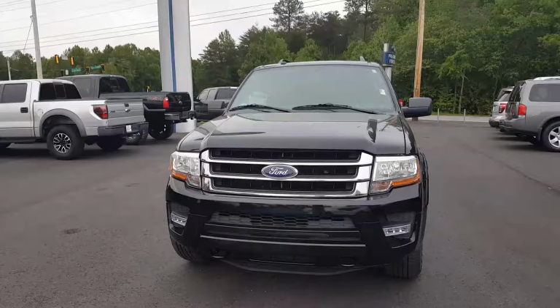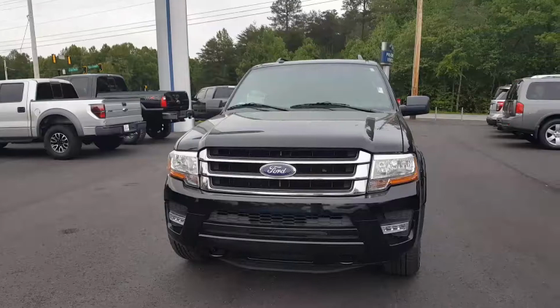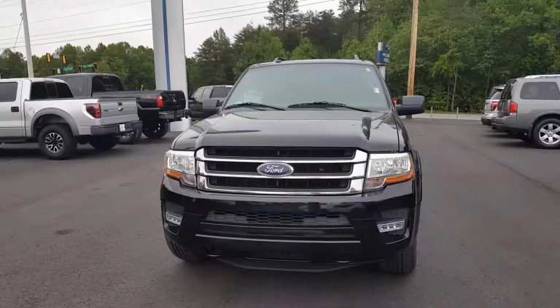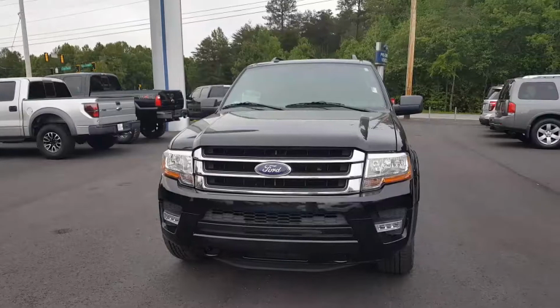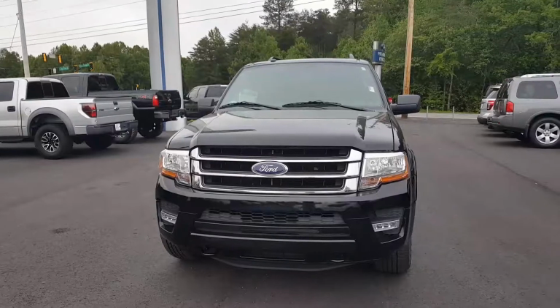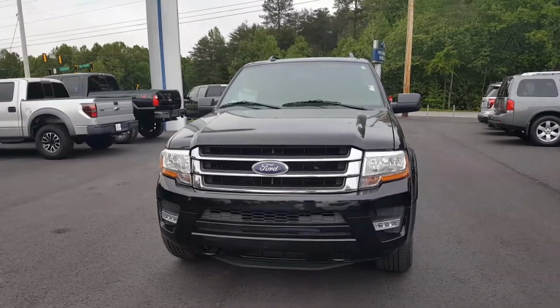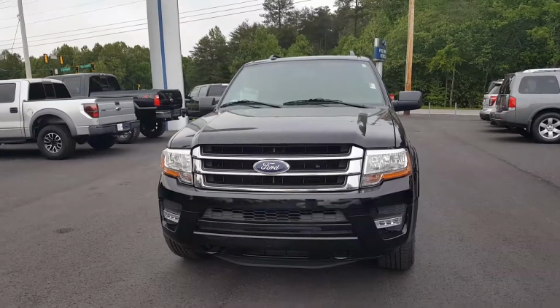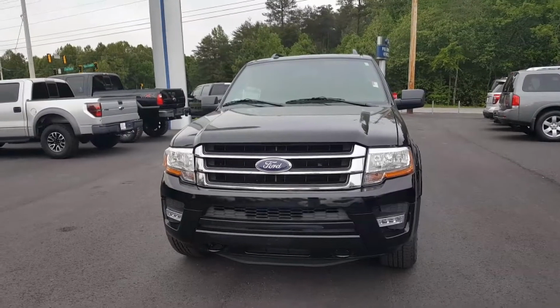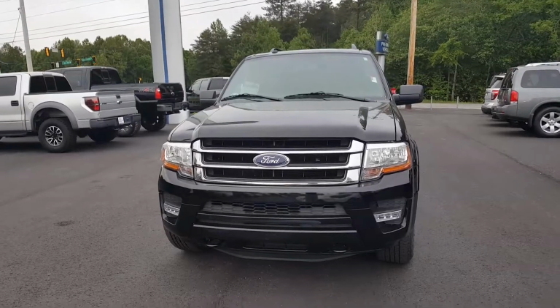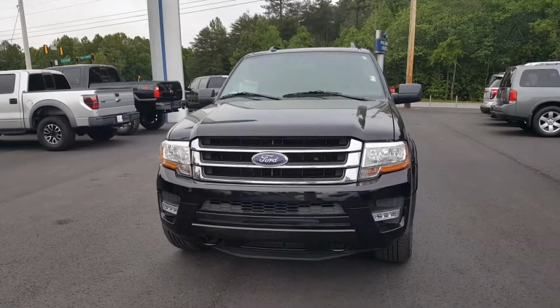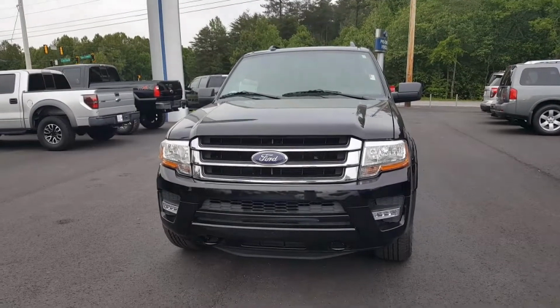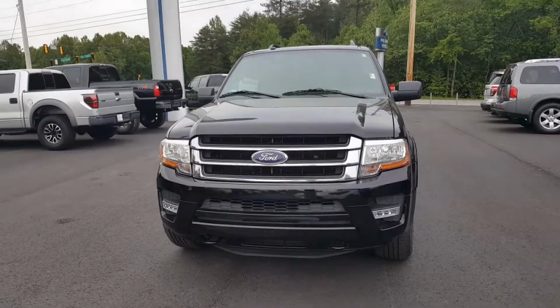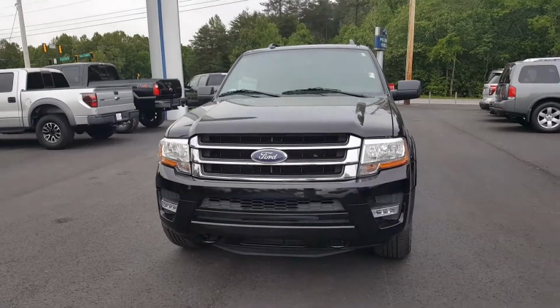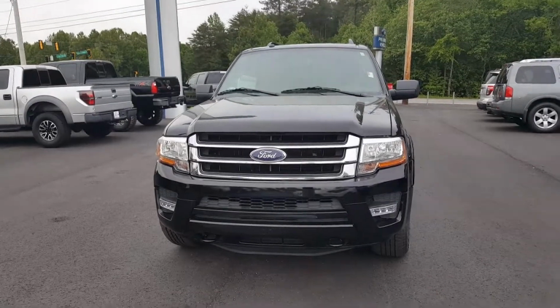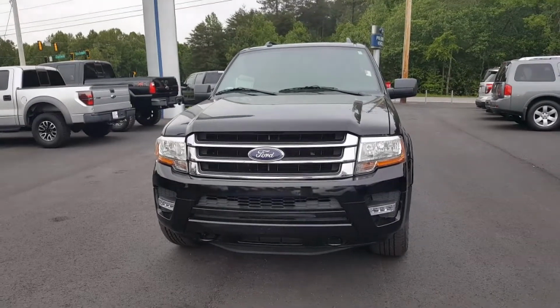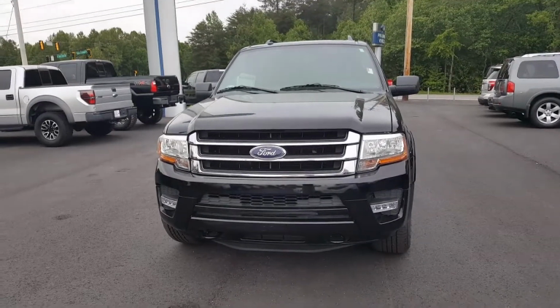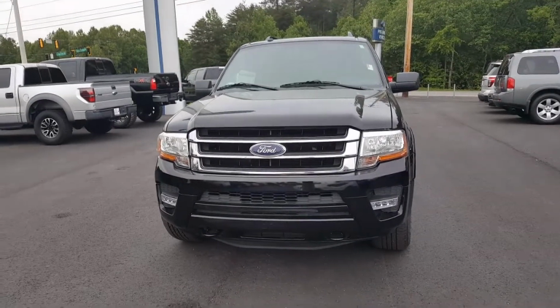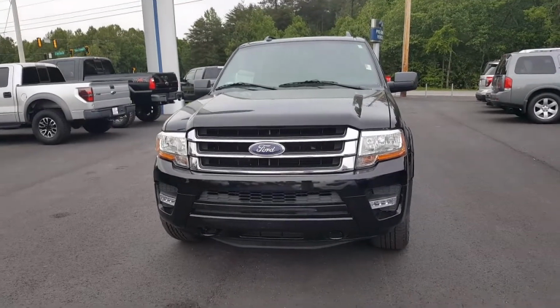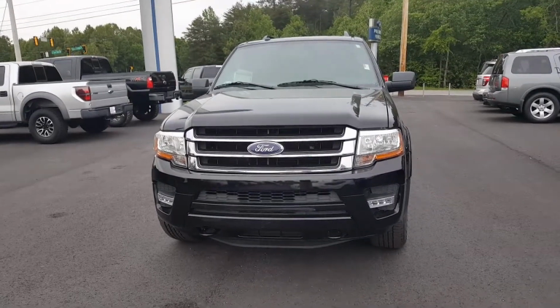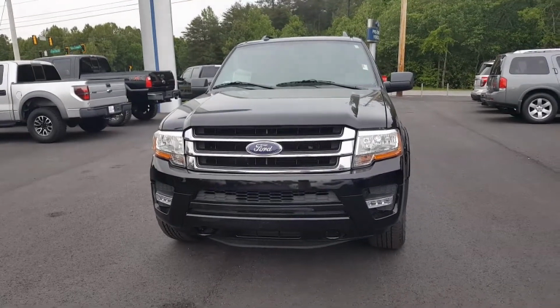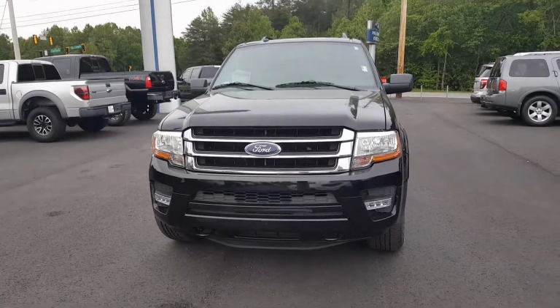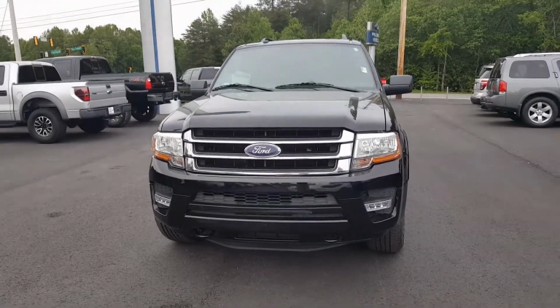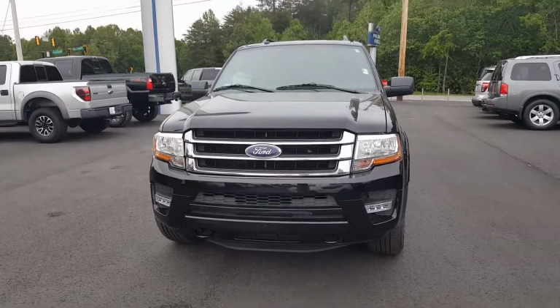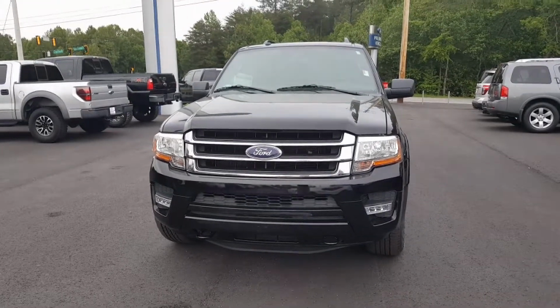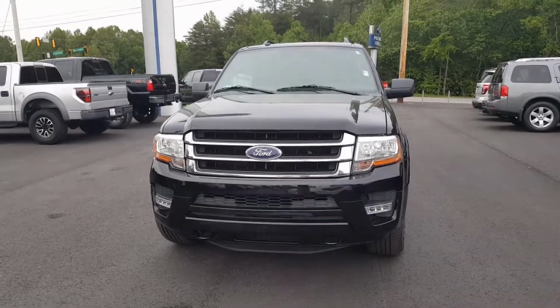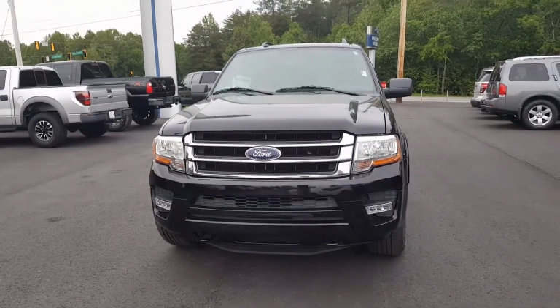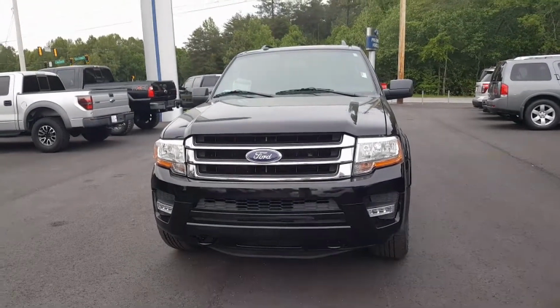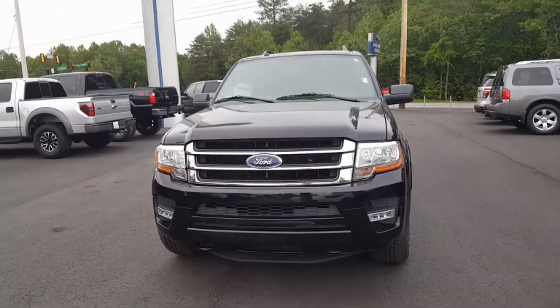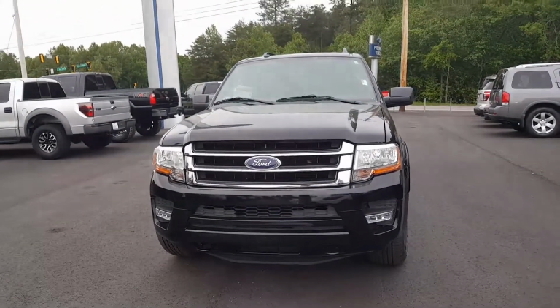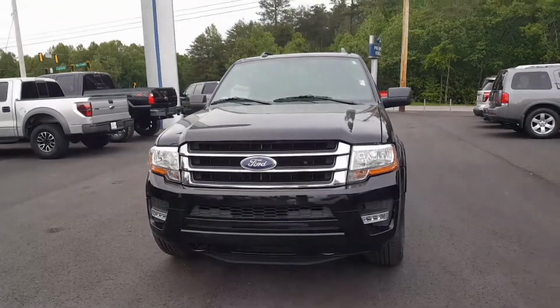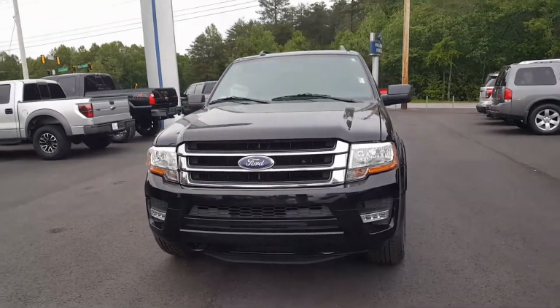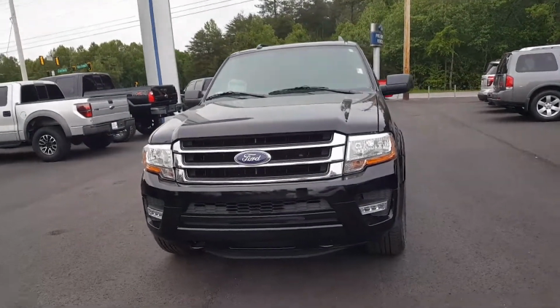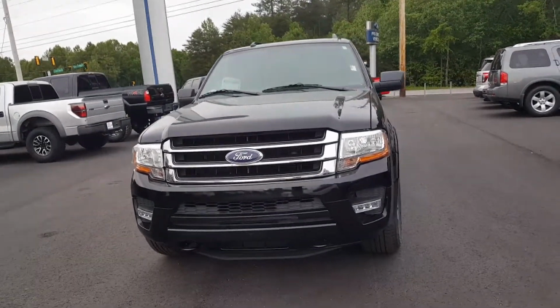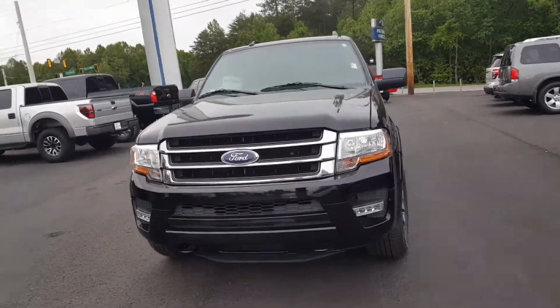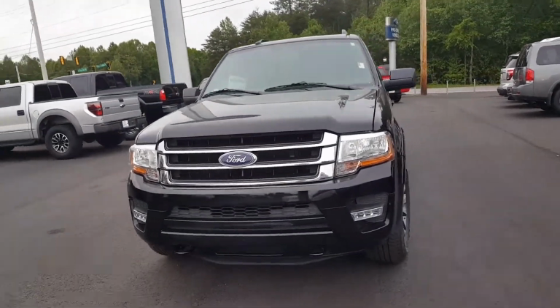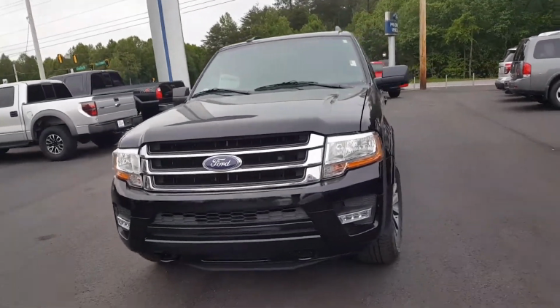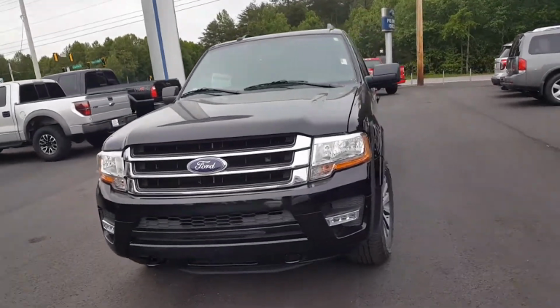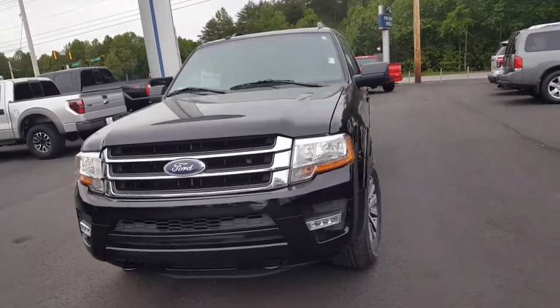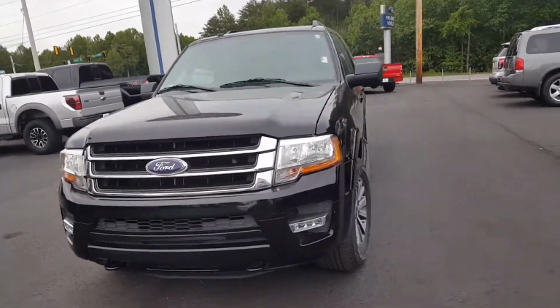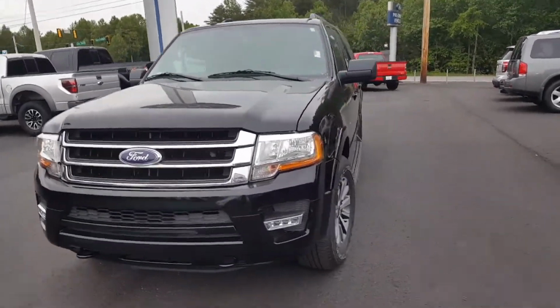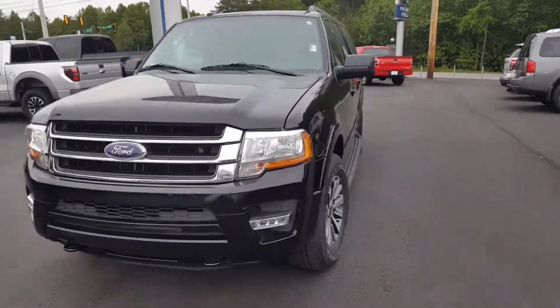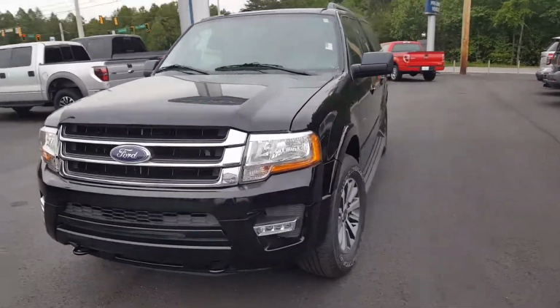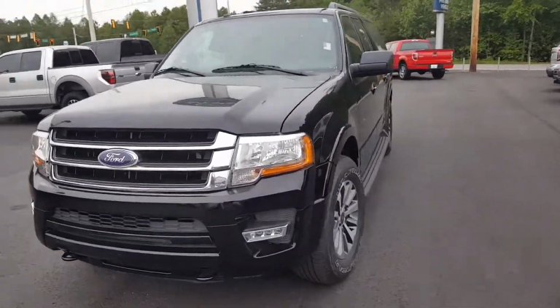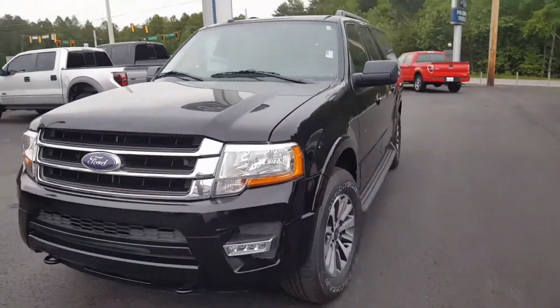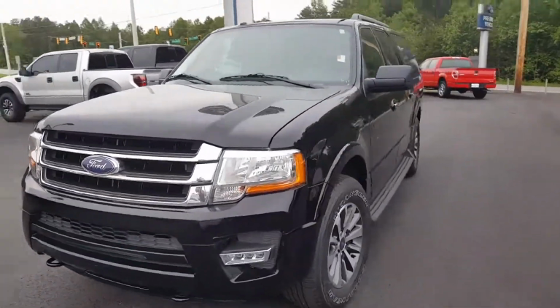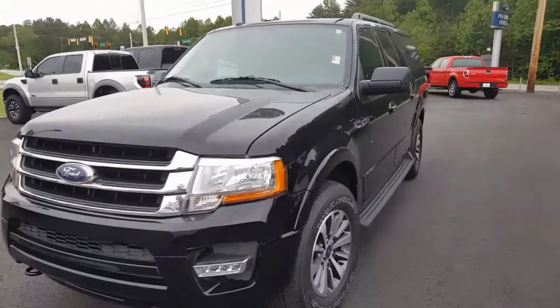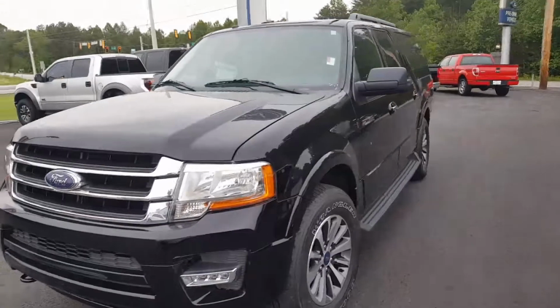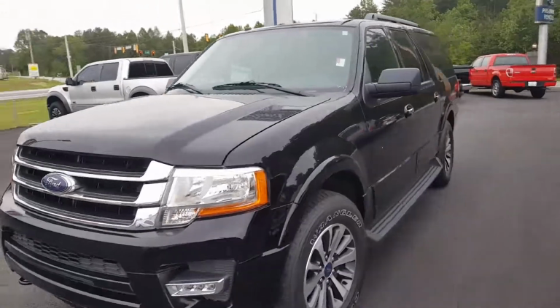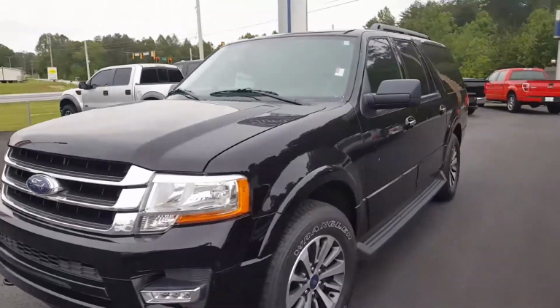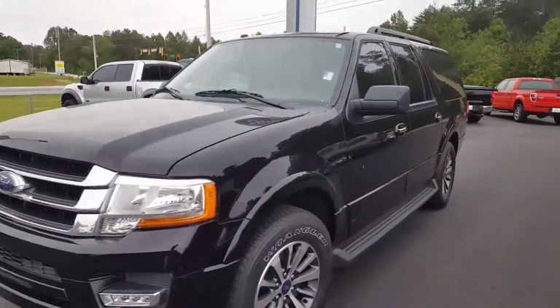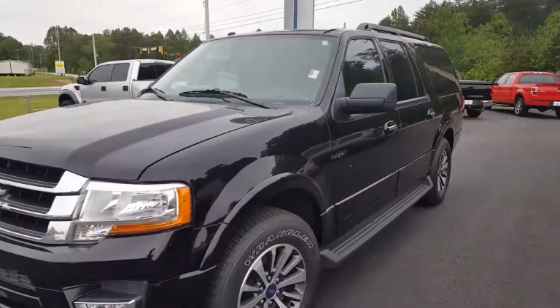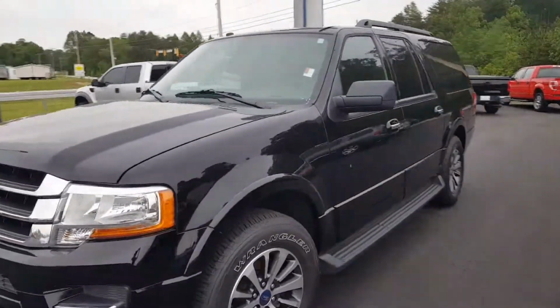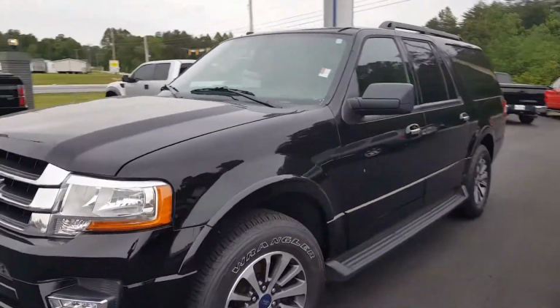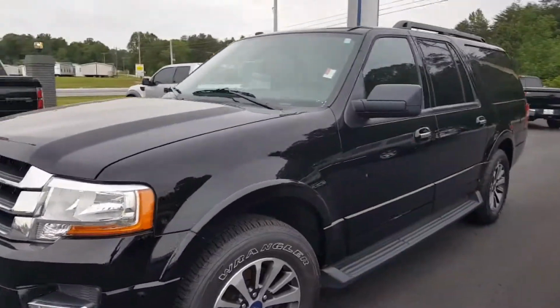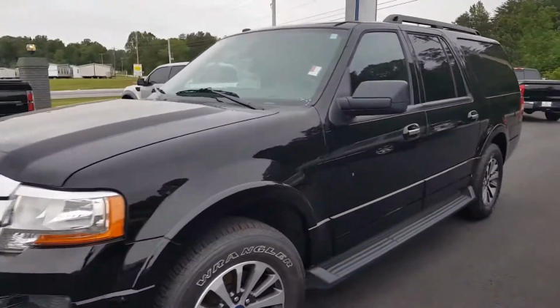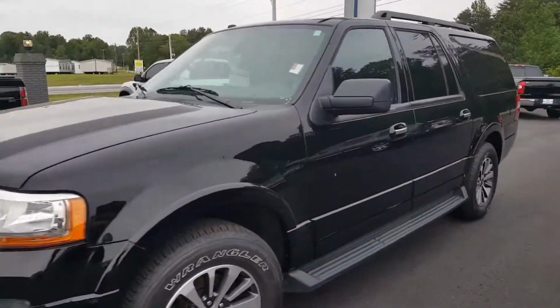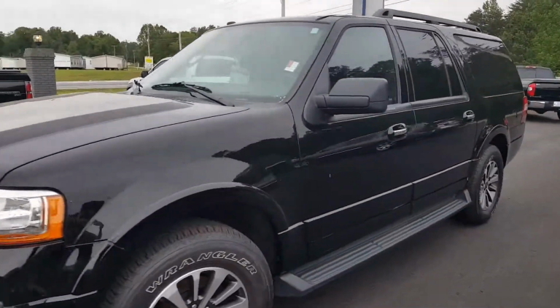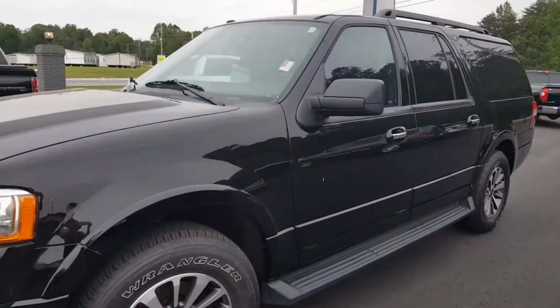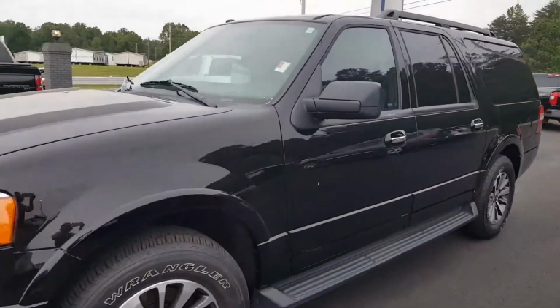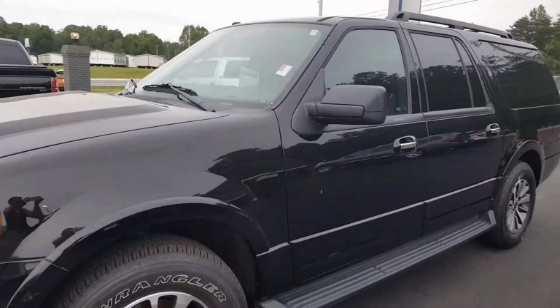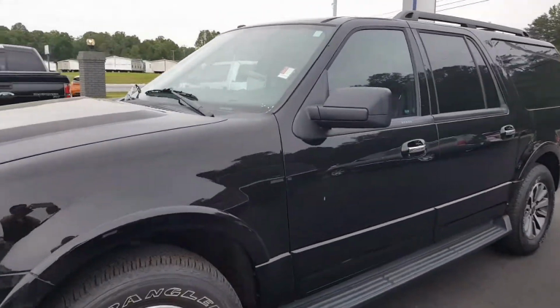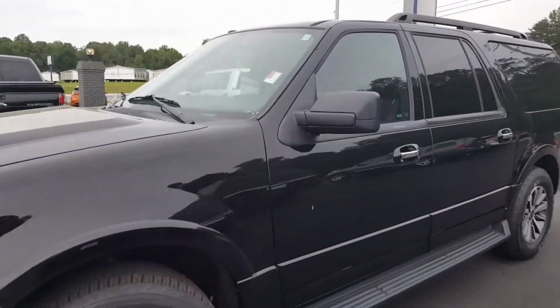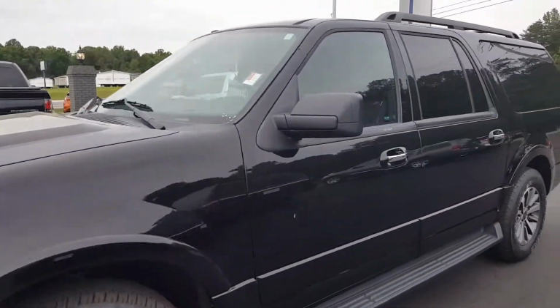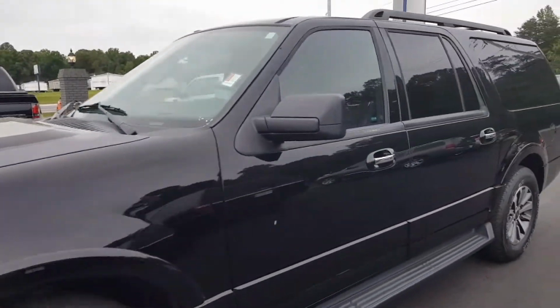Hey Christine, it's Chandra at Chesity Ford in Dahlonega, Georgia. I just wanted to give you a quick view — this is the Expedition that I had sent information on for you.